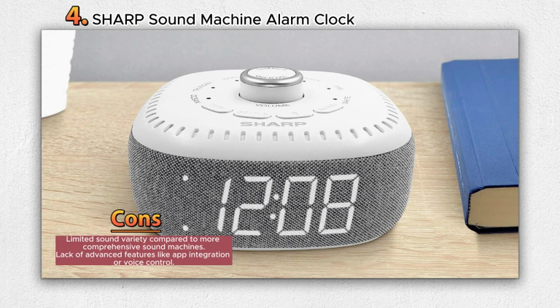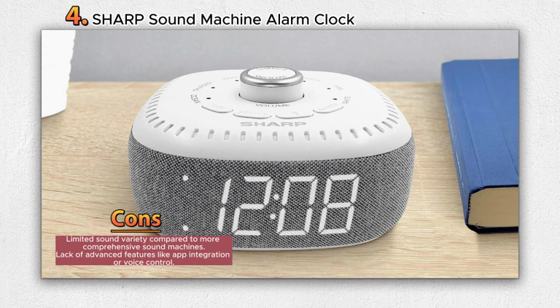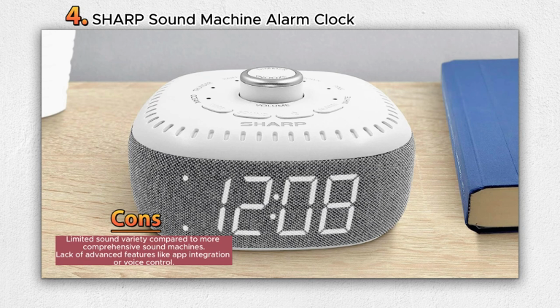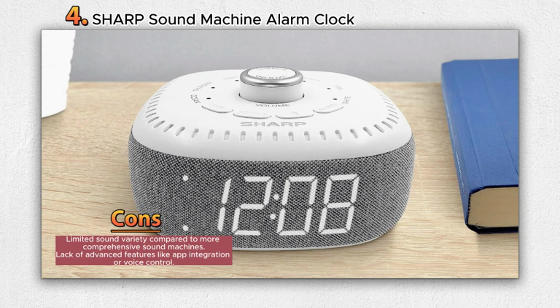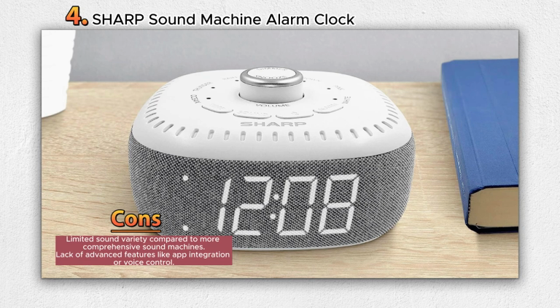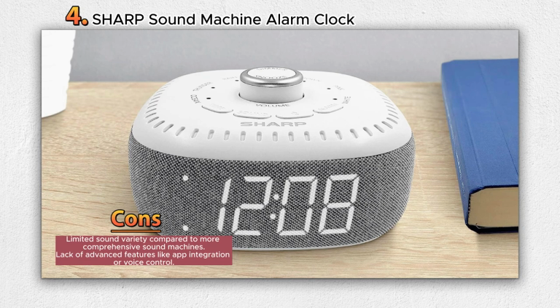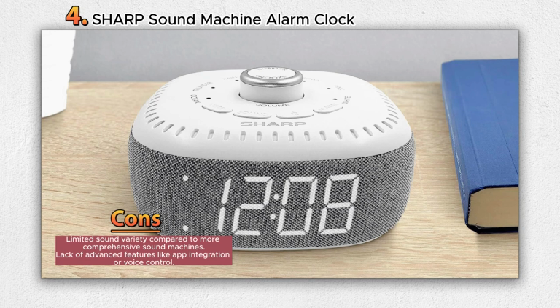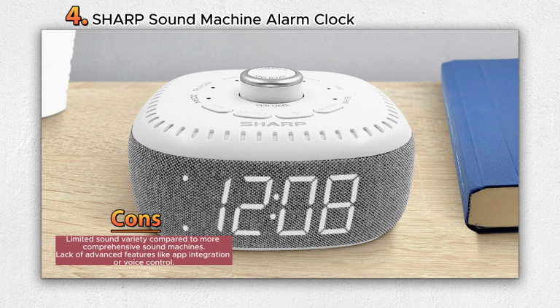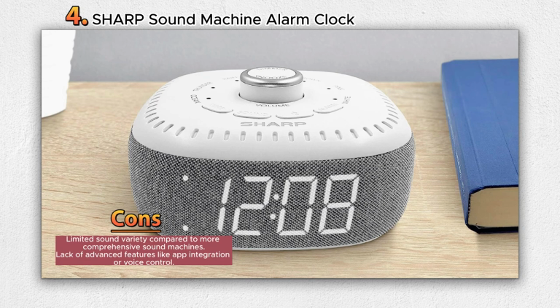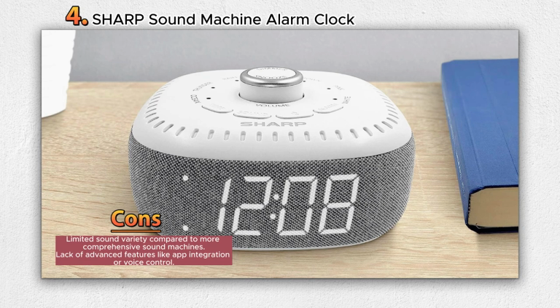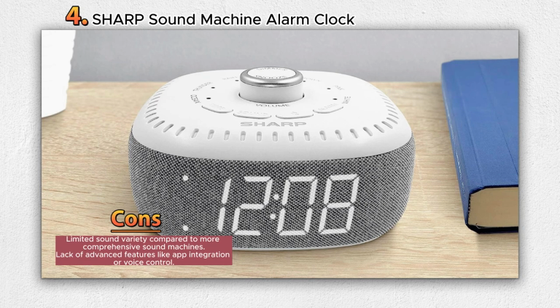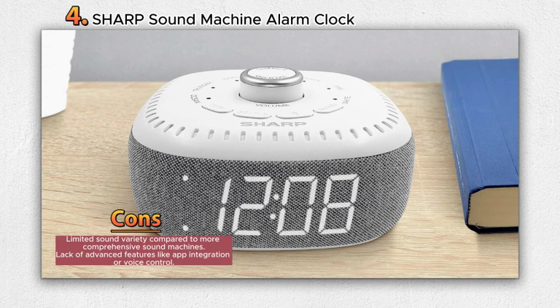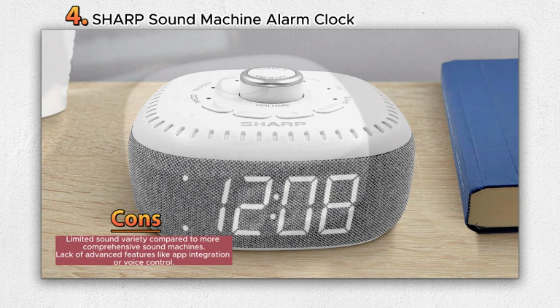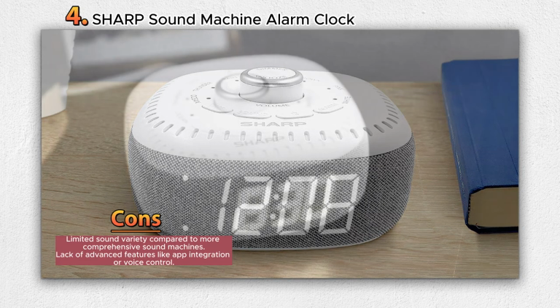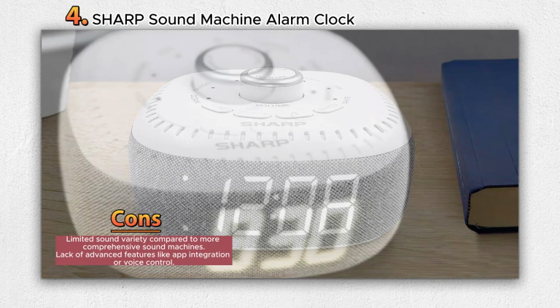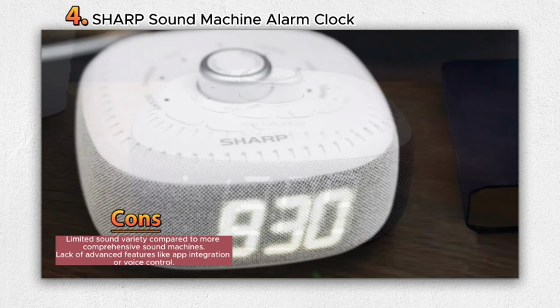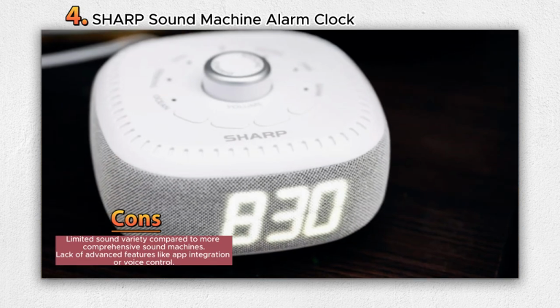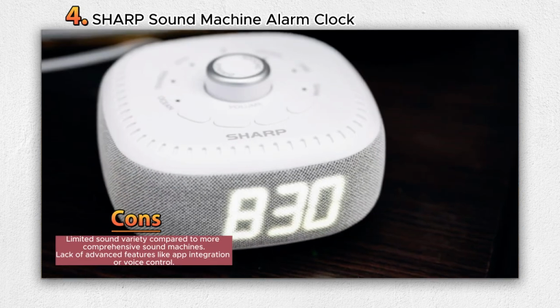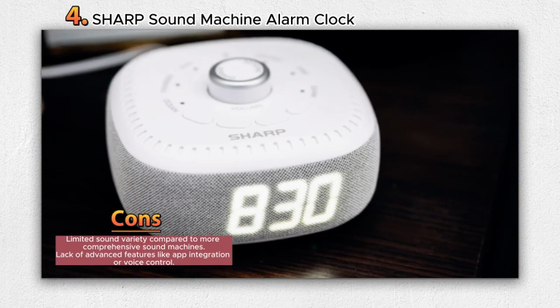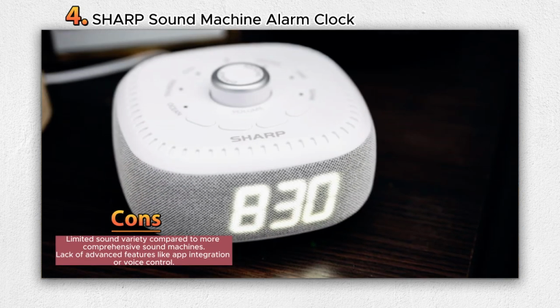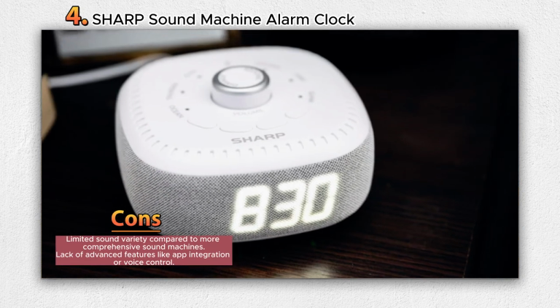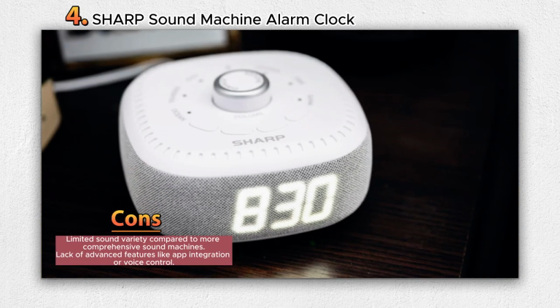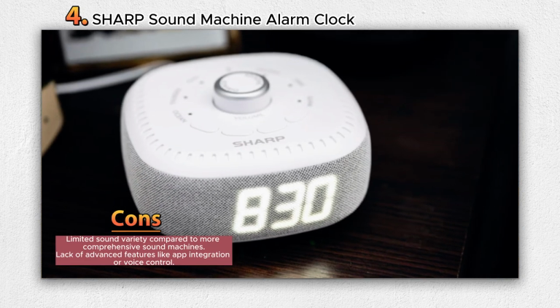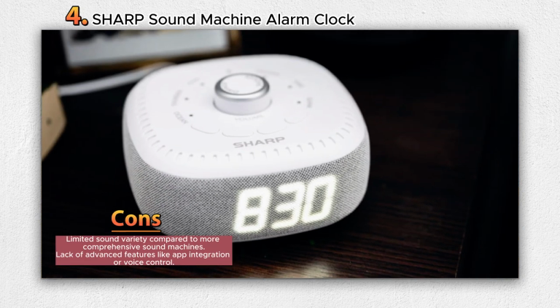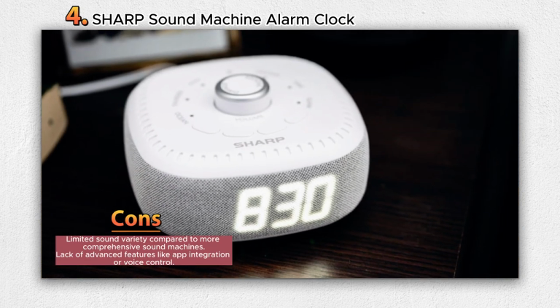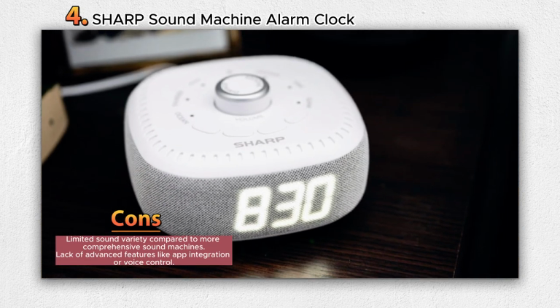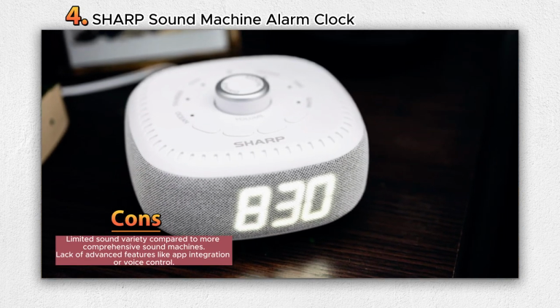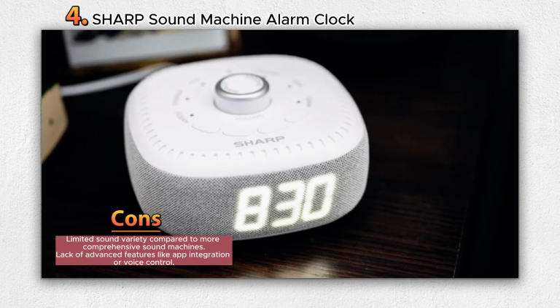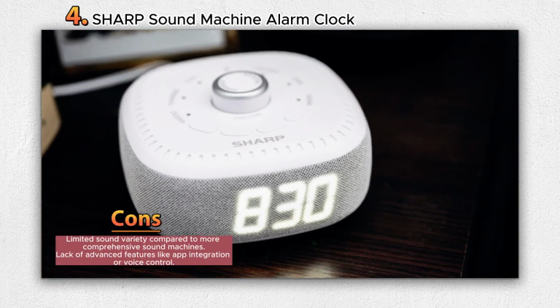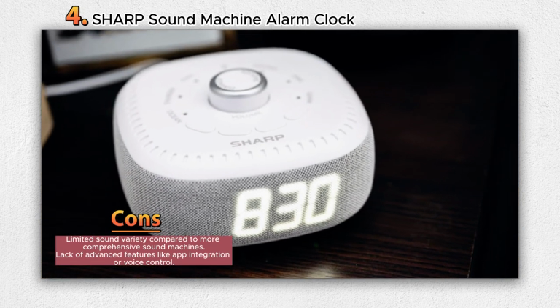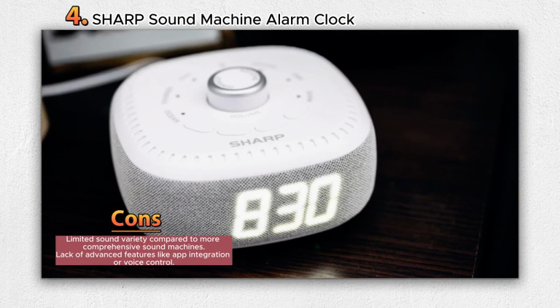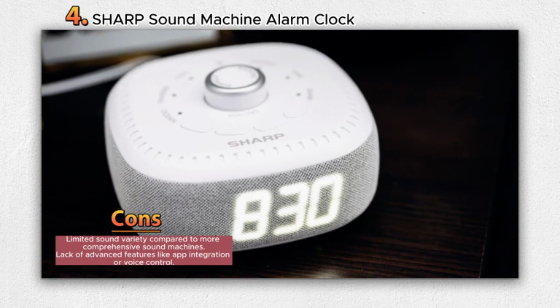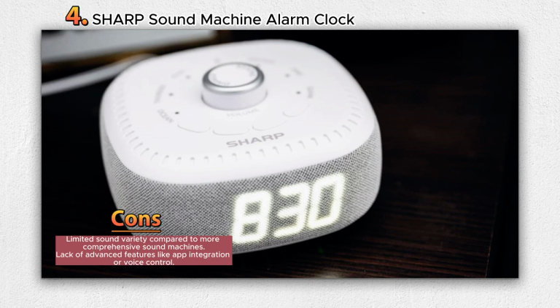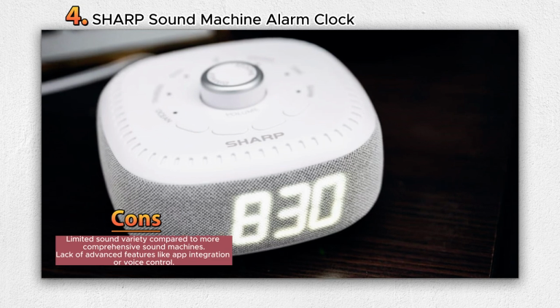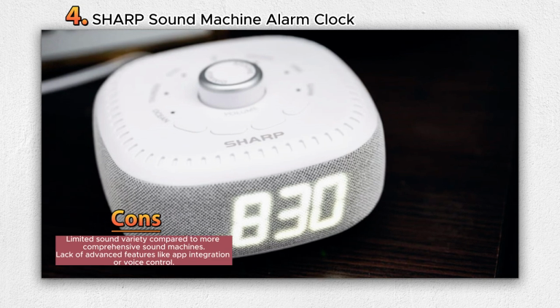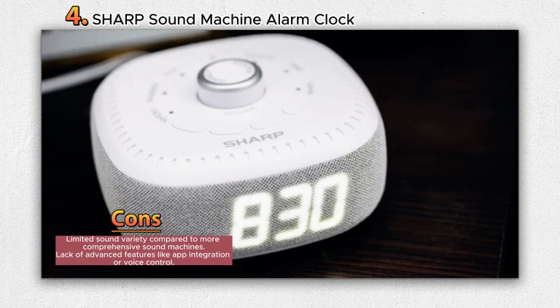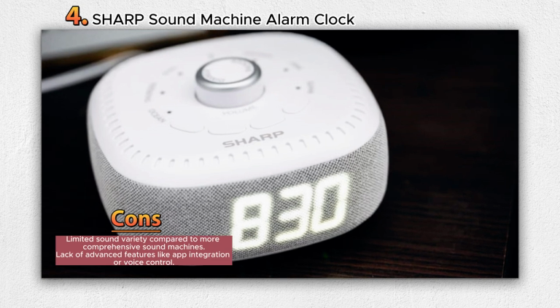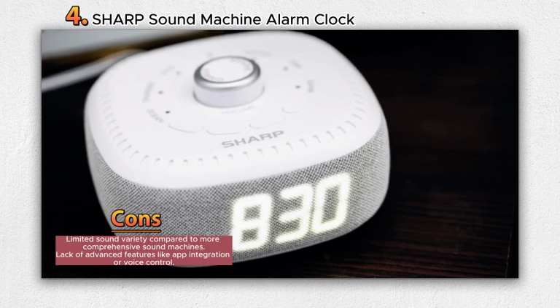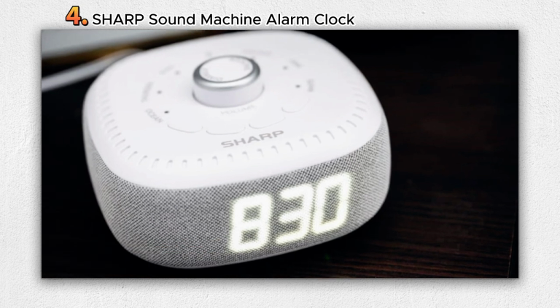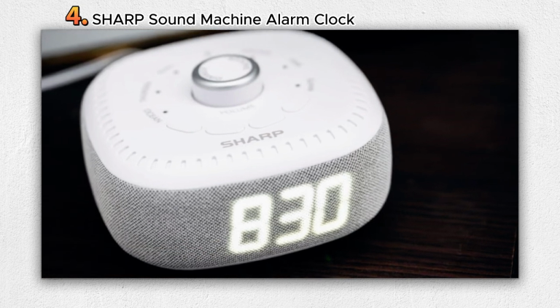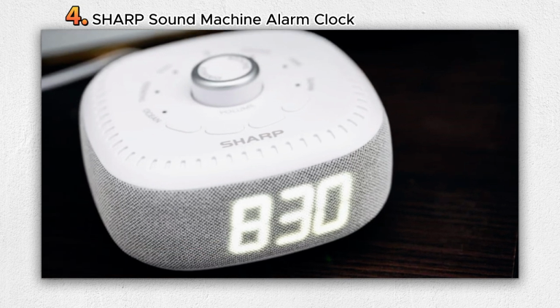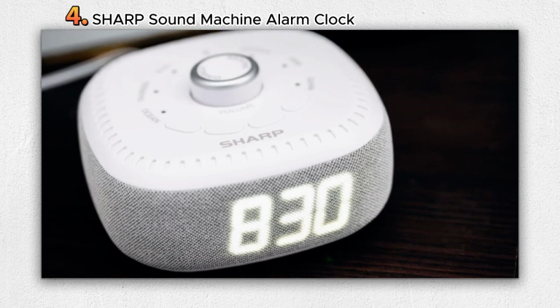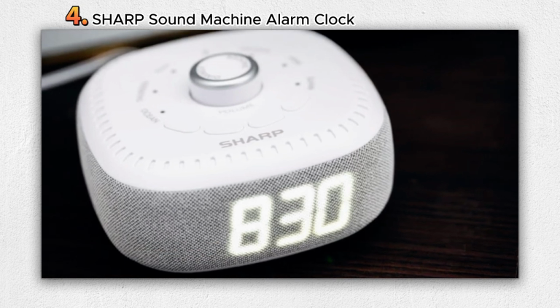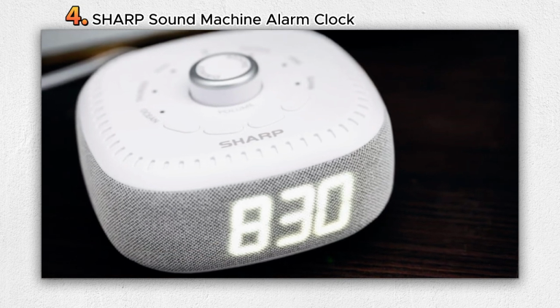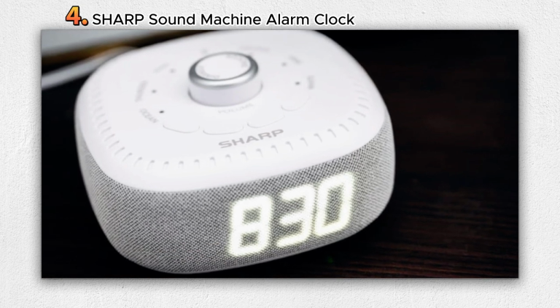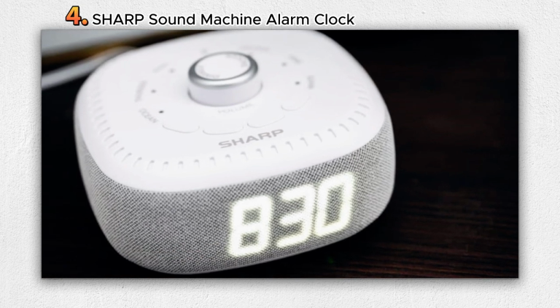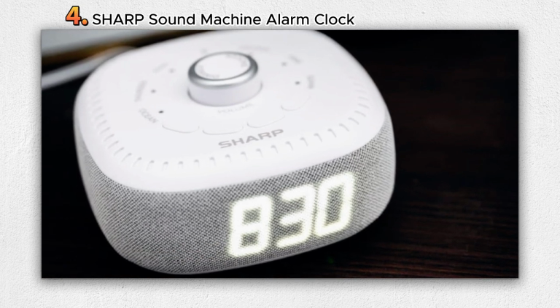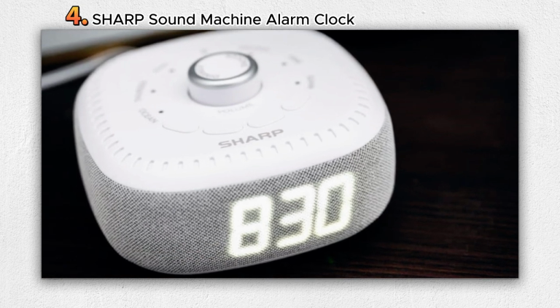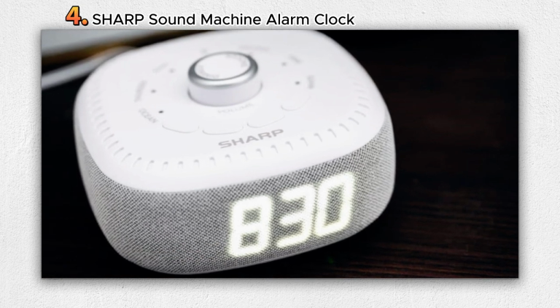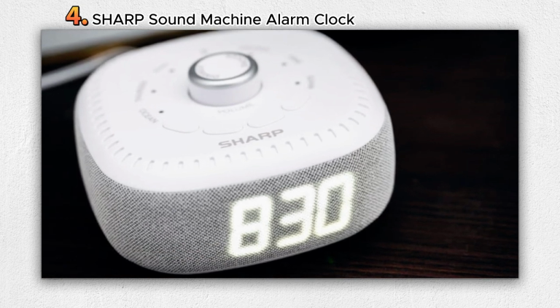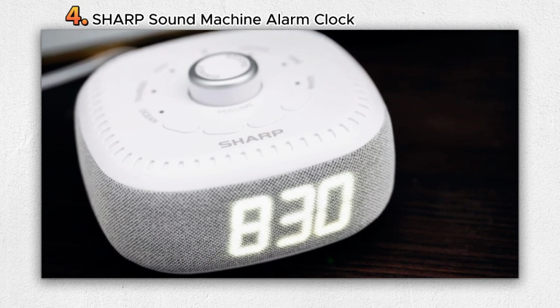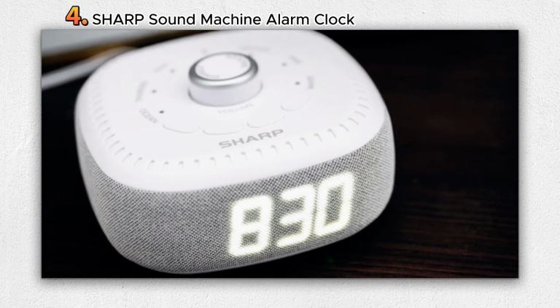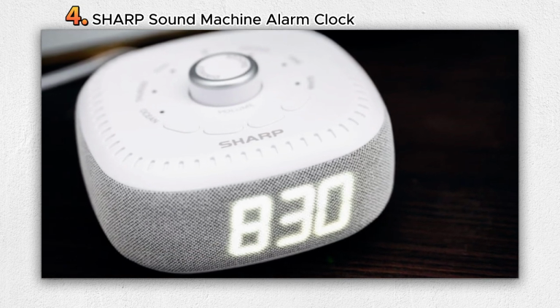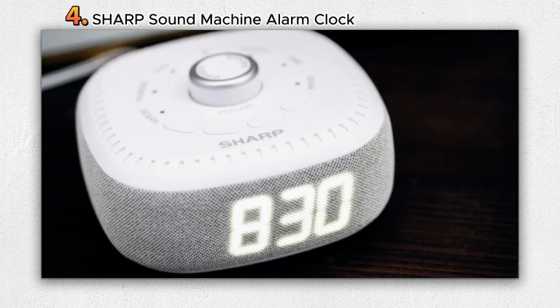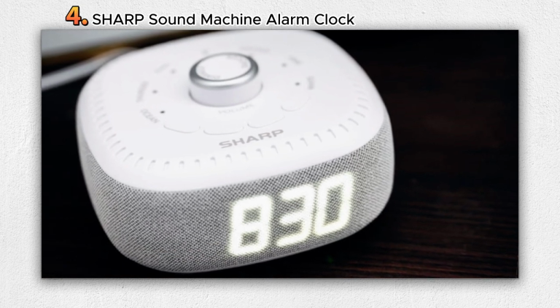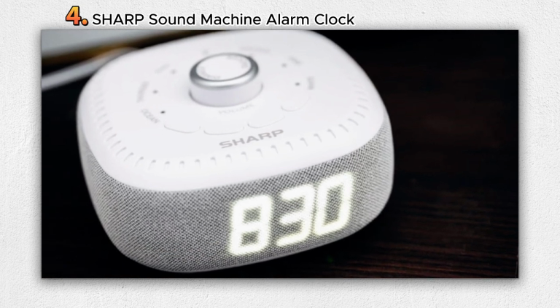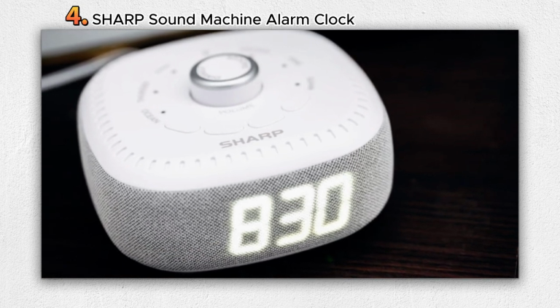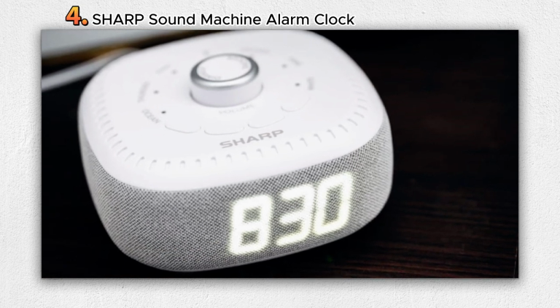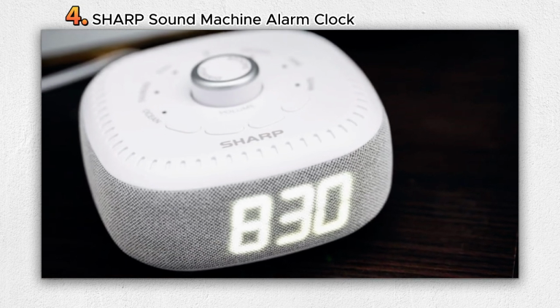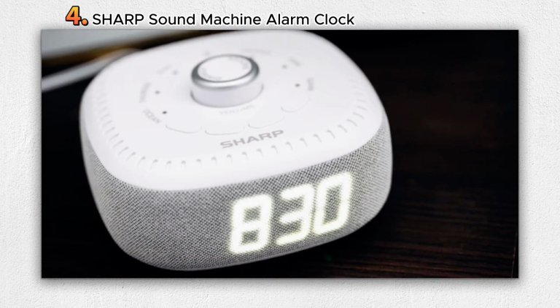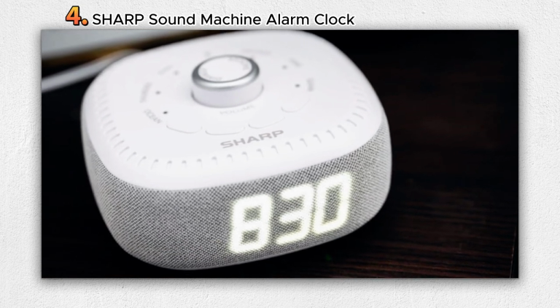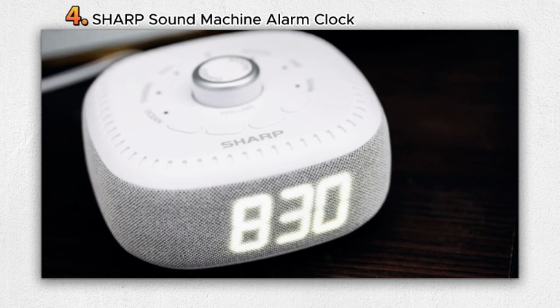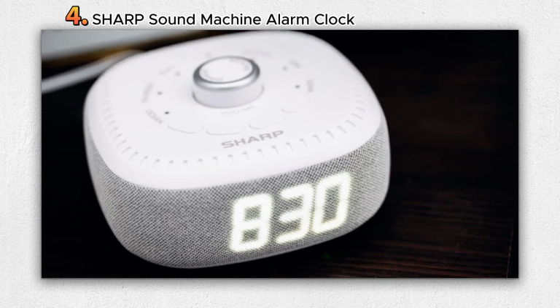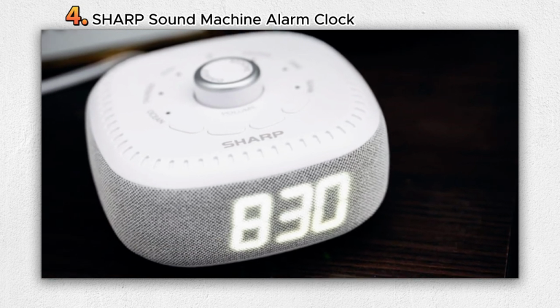The clock's battery backup feature — two AA batteries, sold separately — ensures the alarm will continue to function during power outages, offering peace of mind.